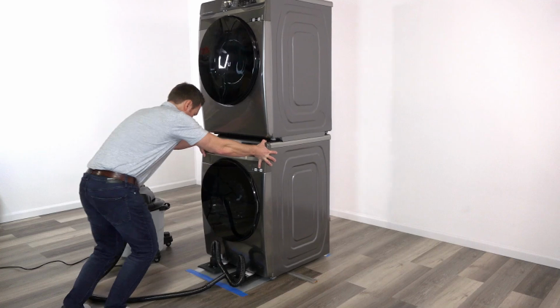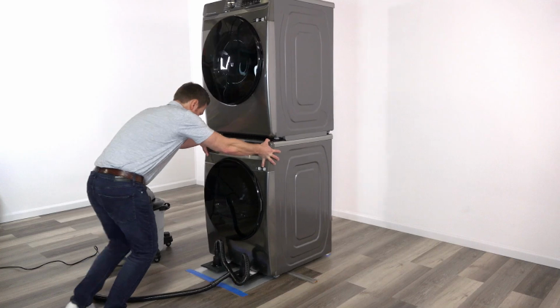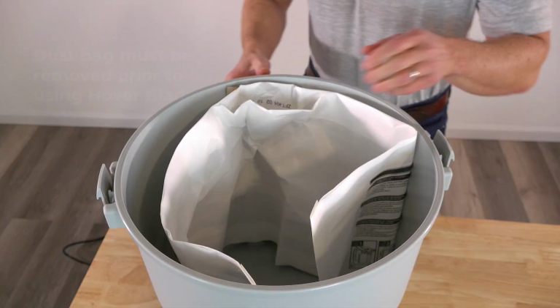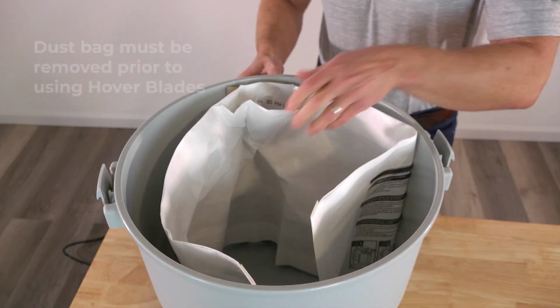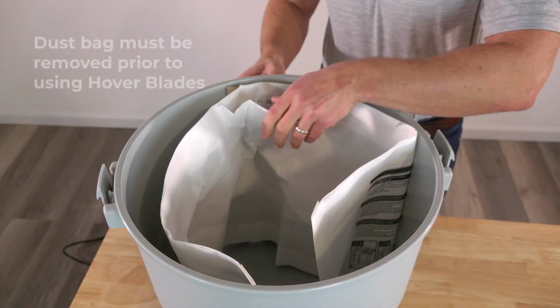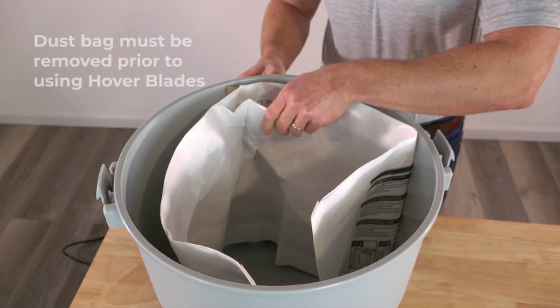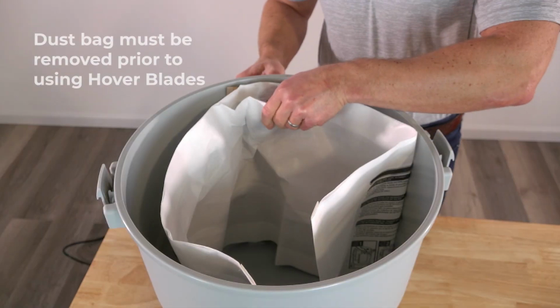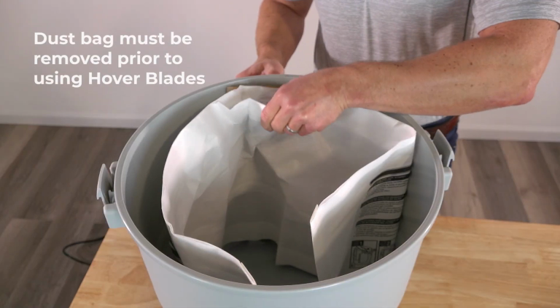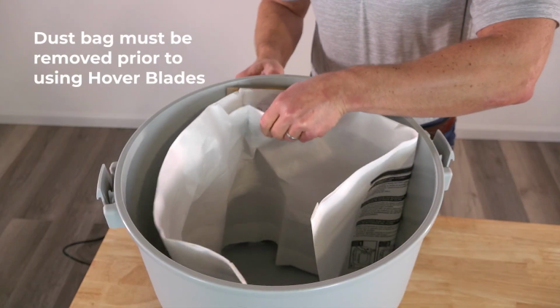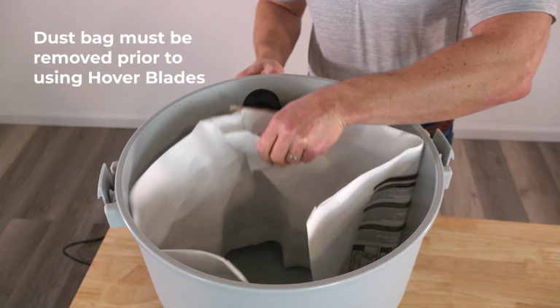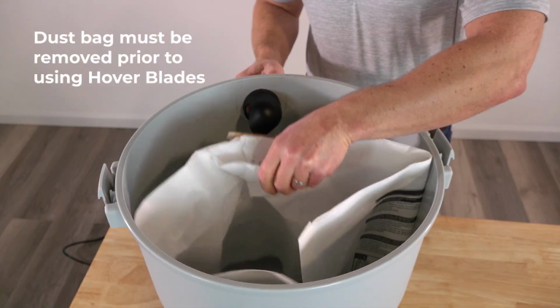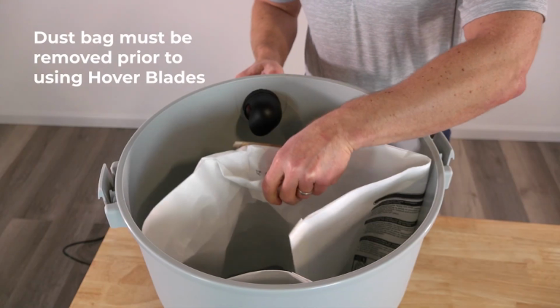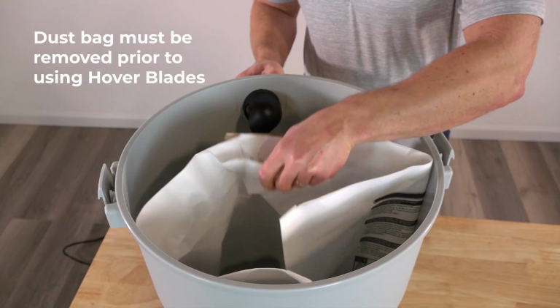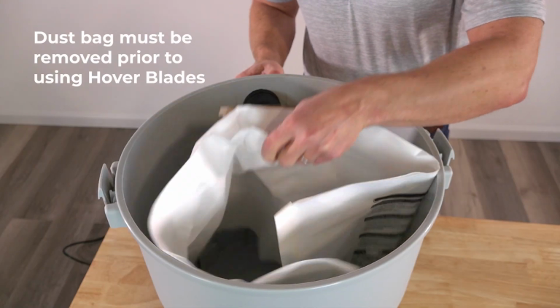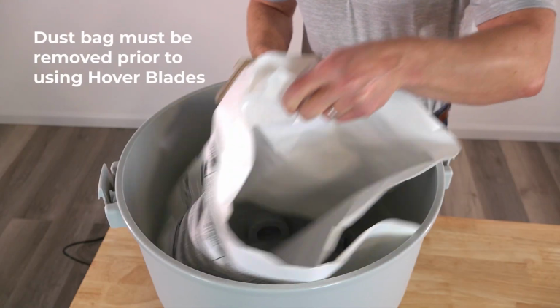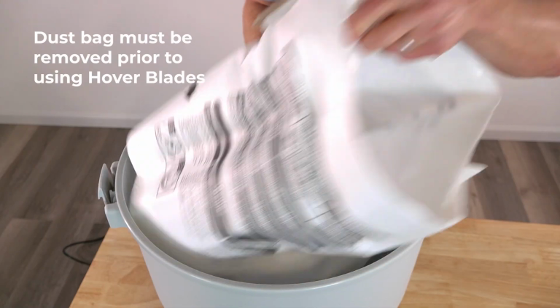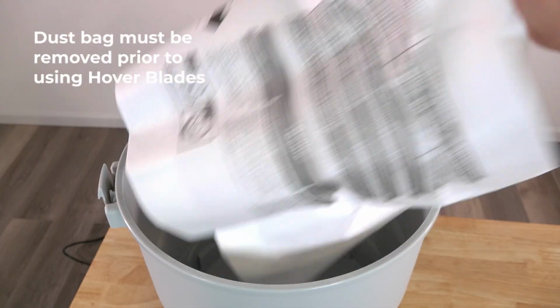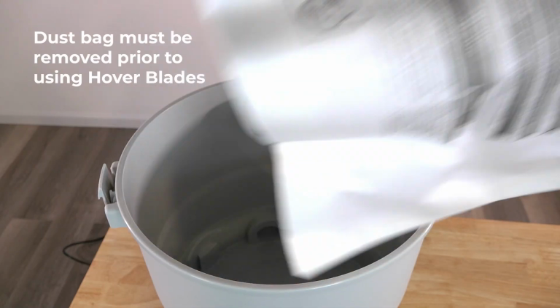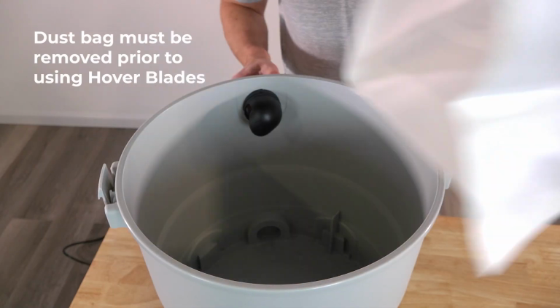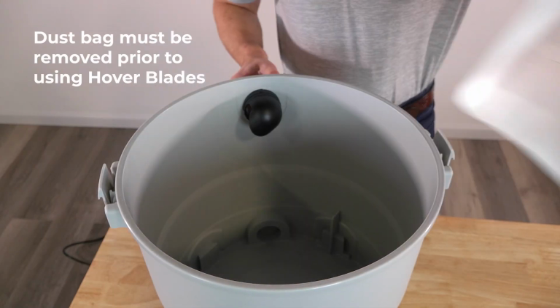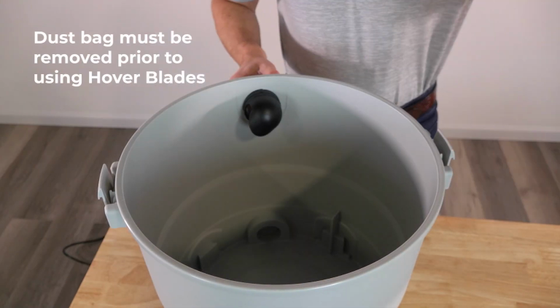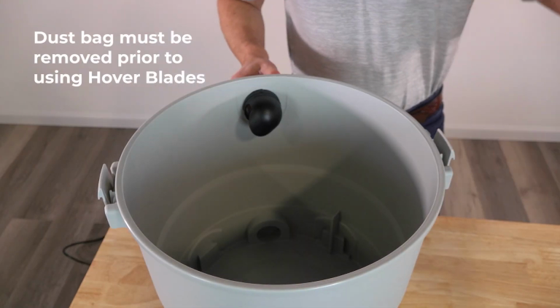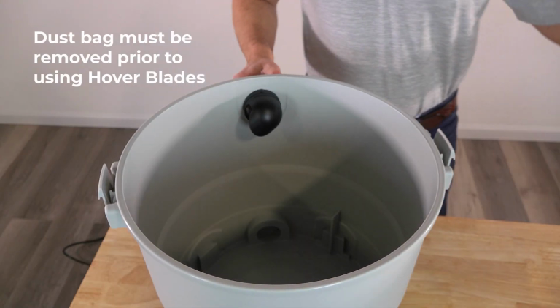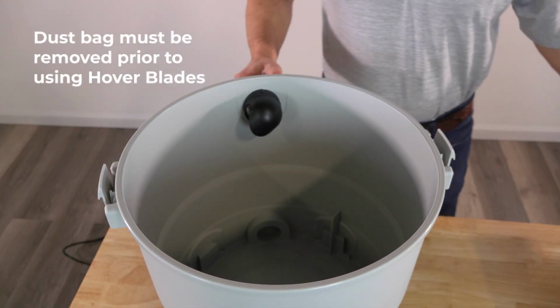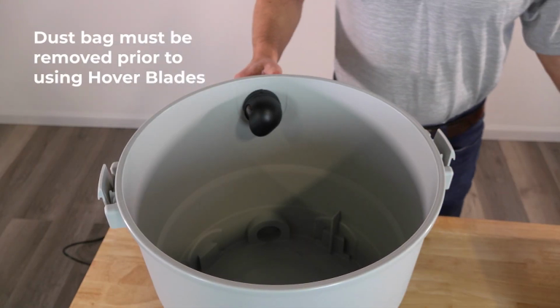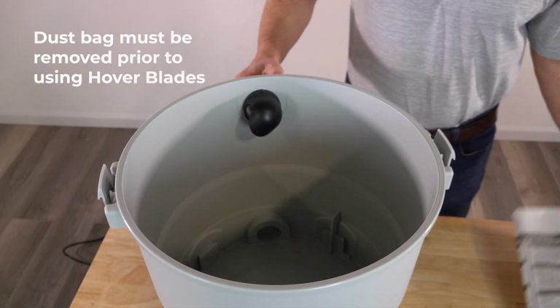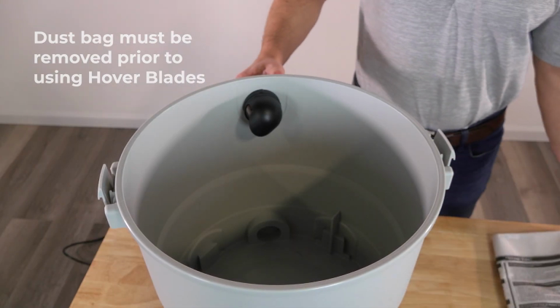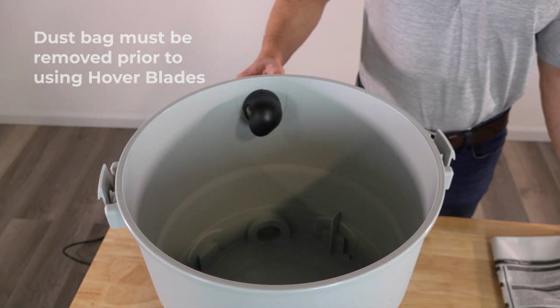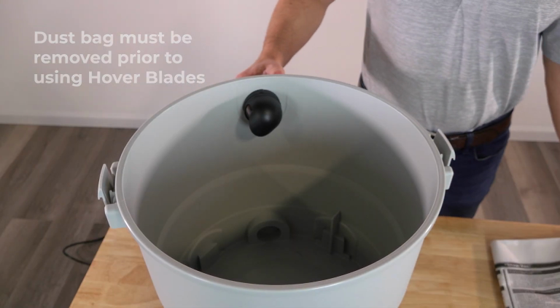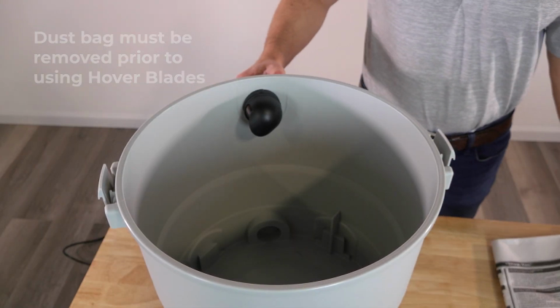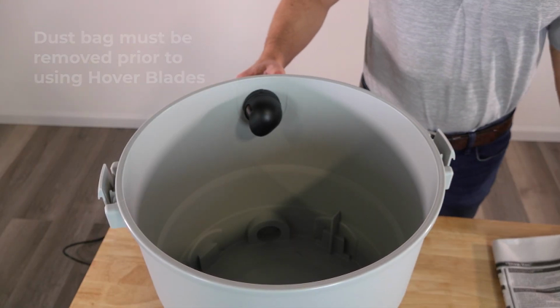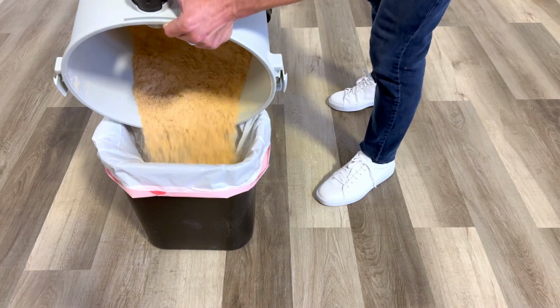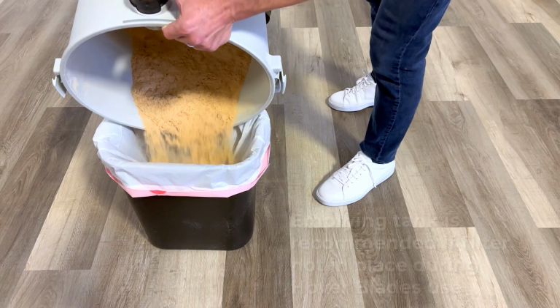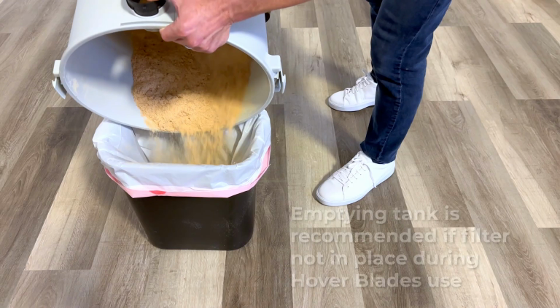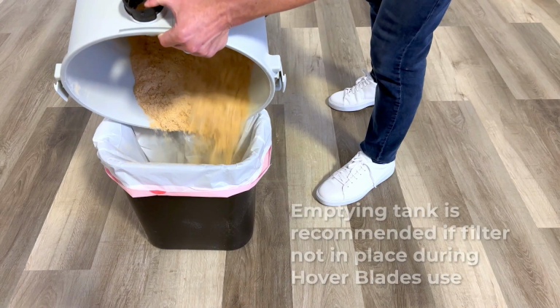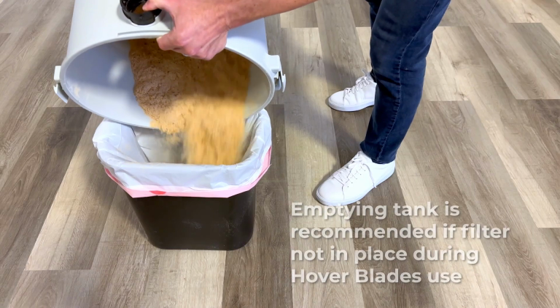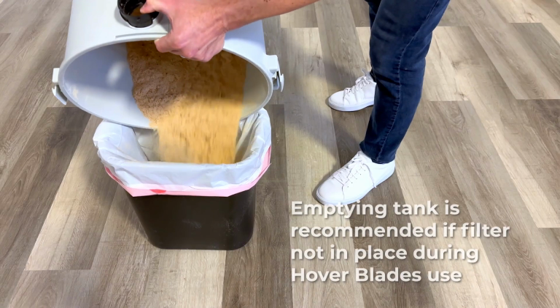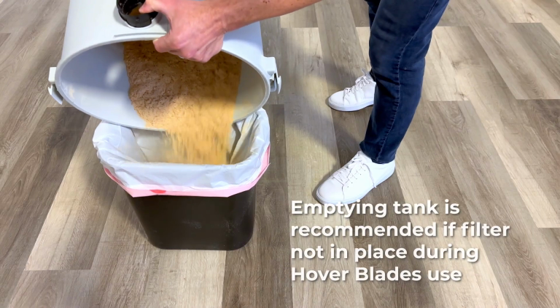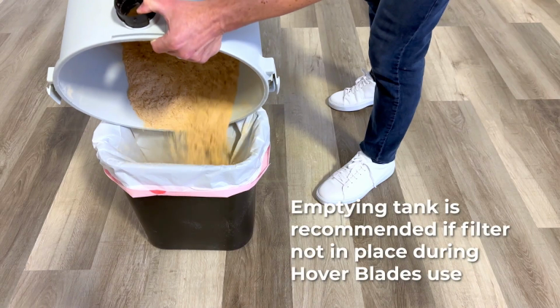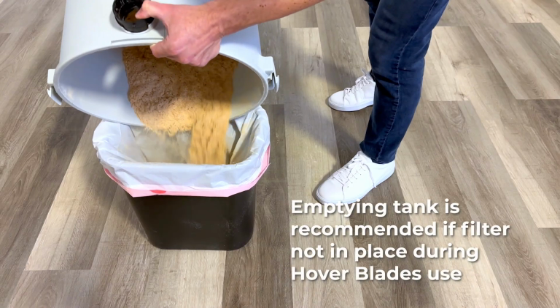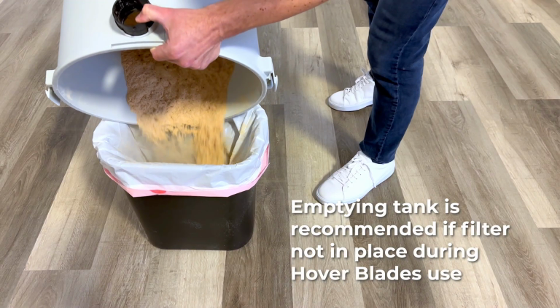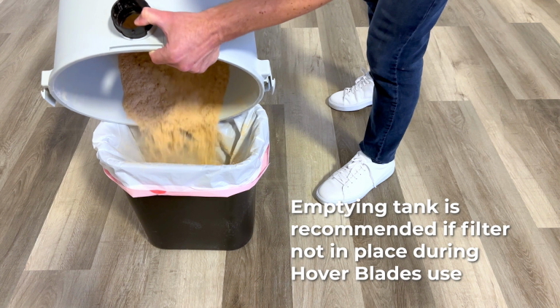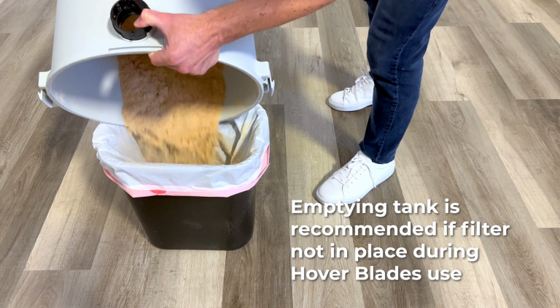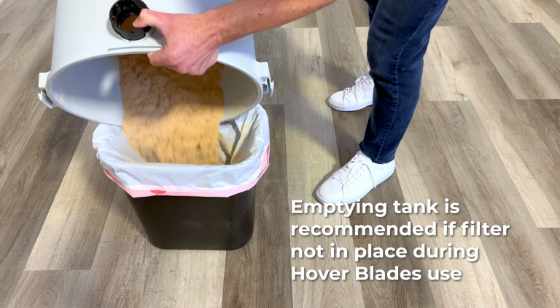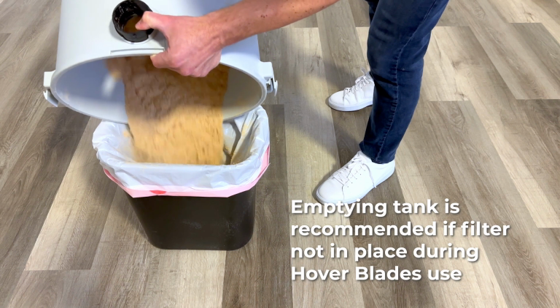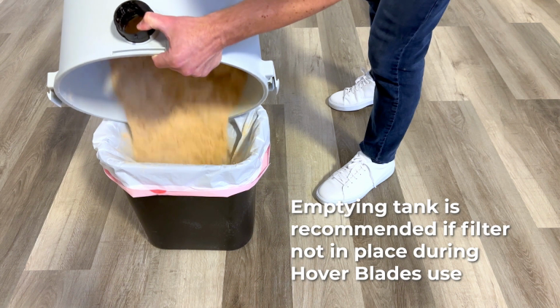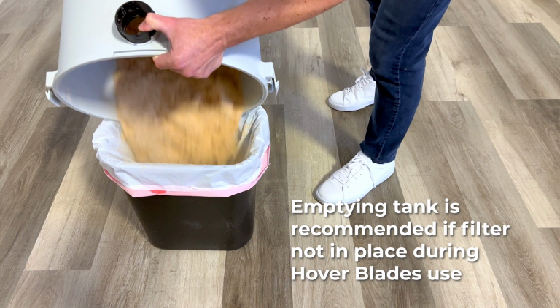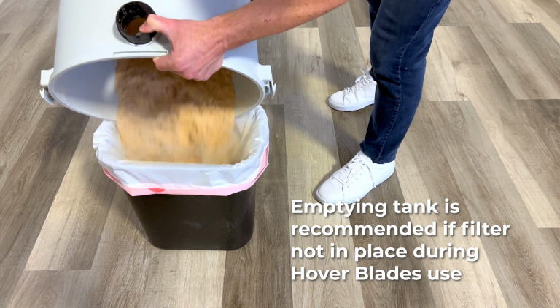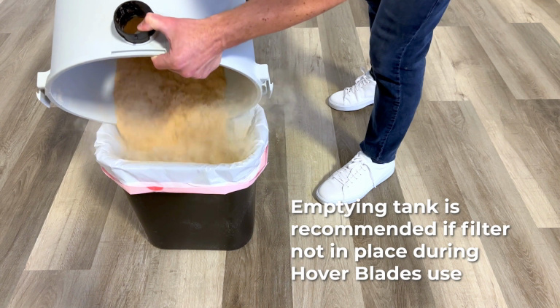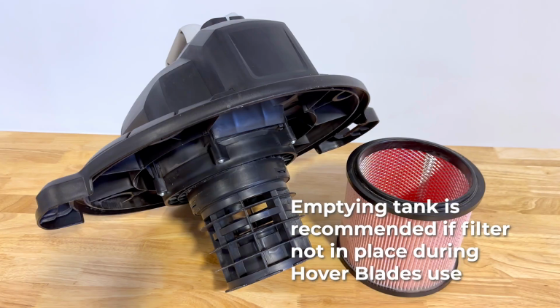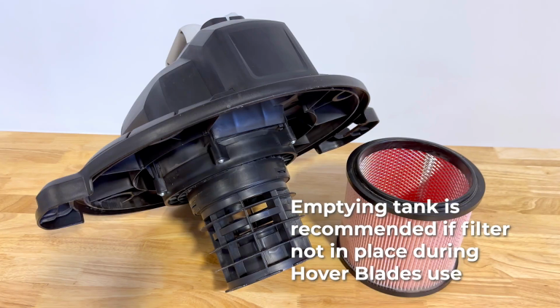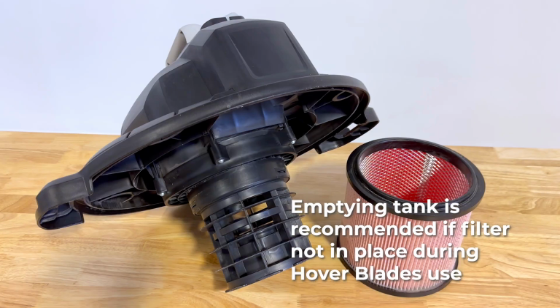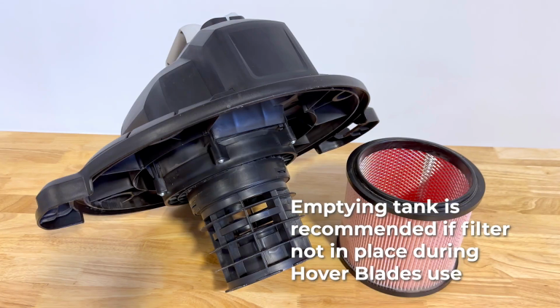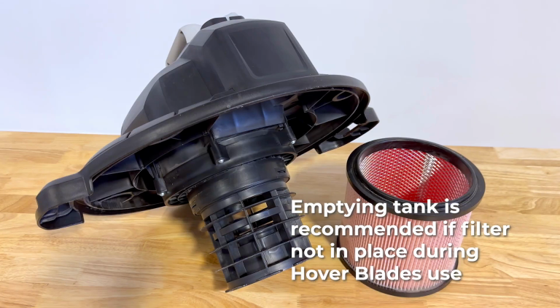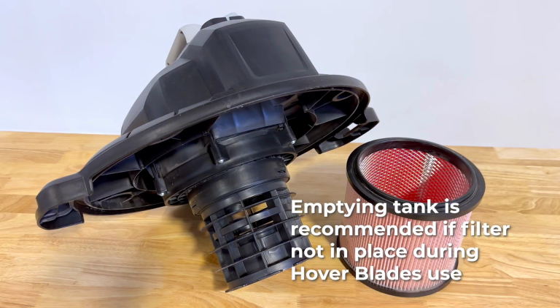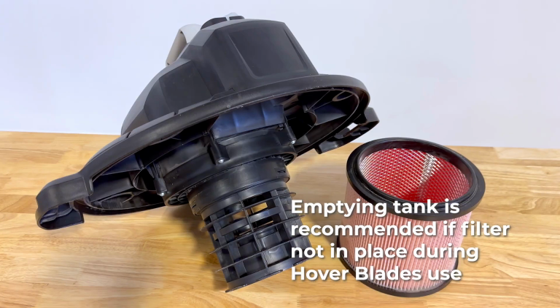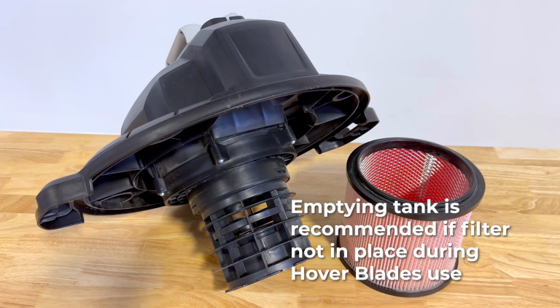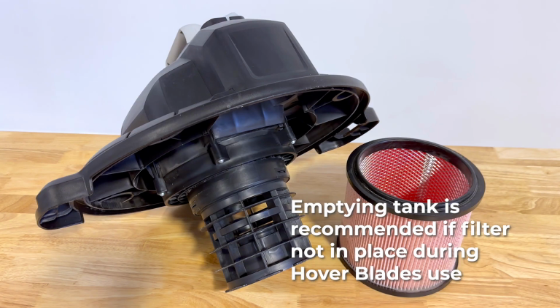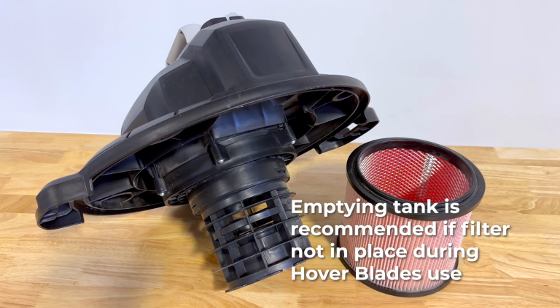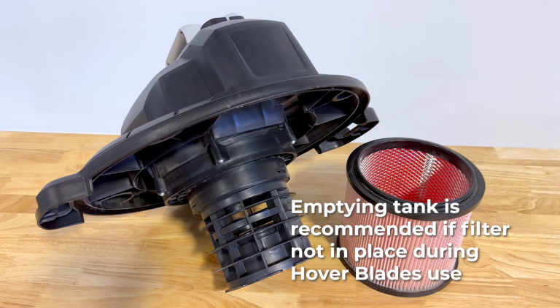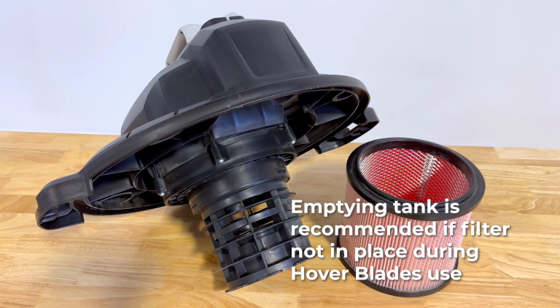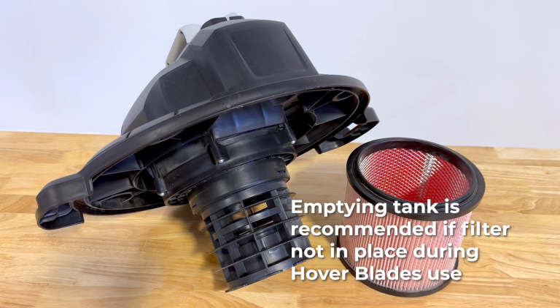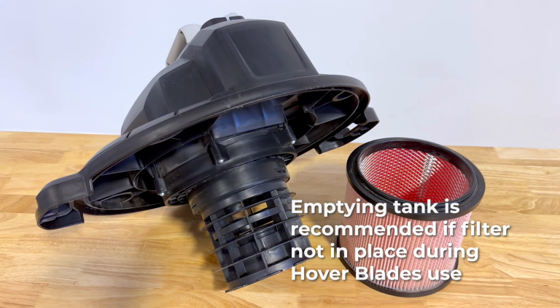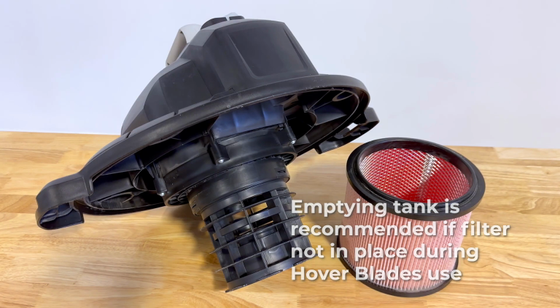Remember to always remove your shop vacuum's dust bag before Hoverblade use, and clear all debris from the tank if using the vacuum without its filter.